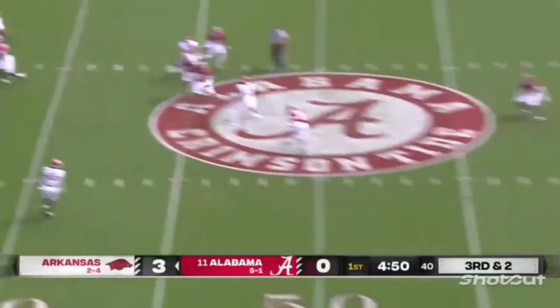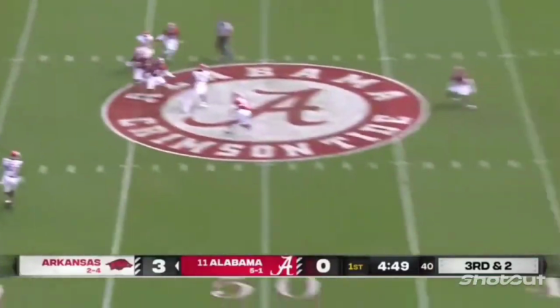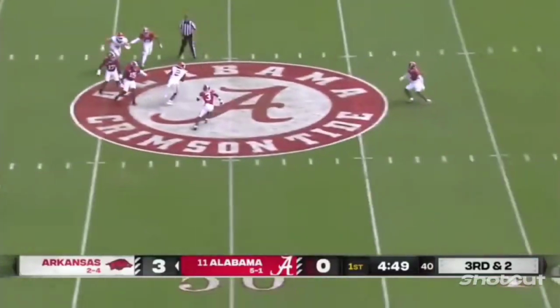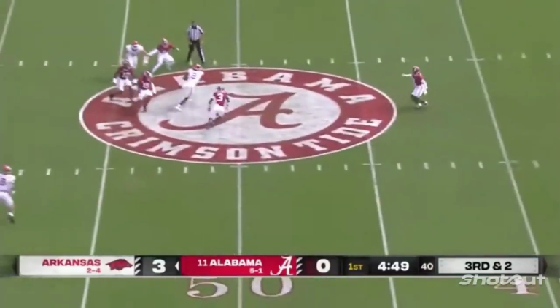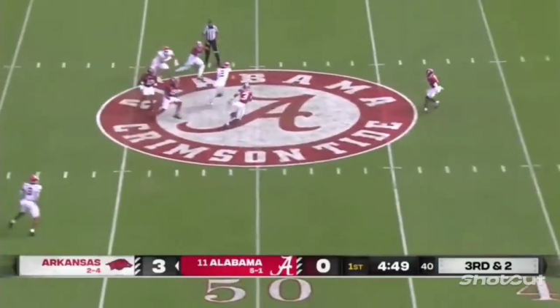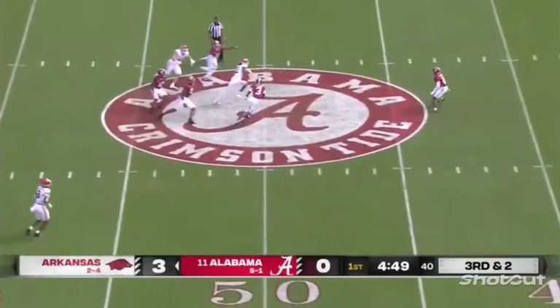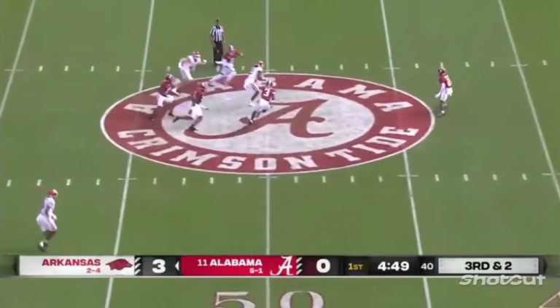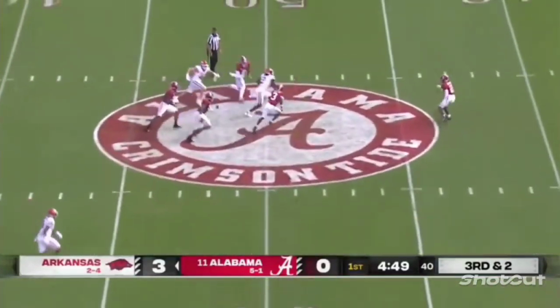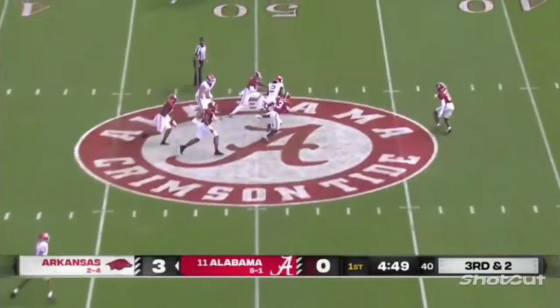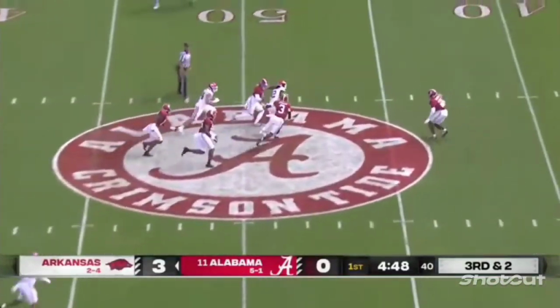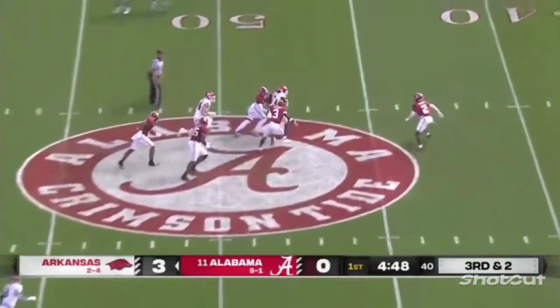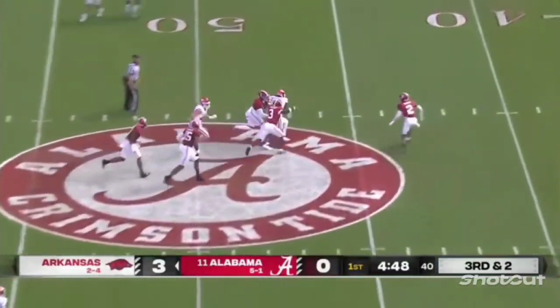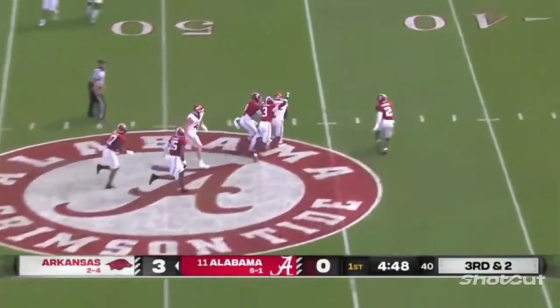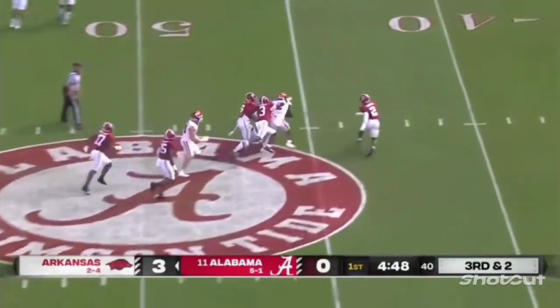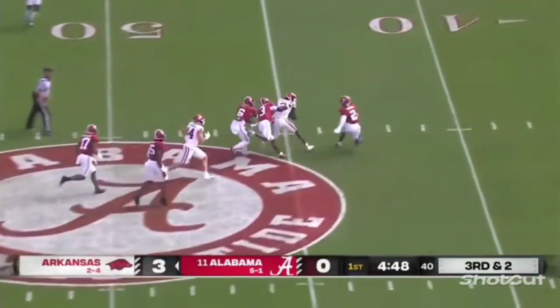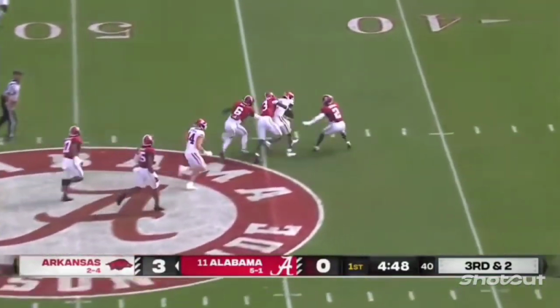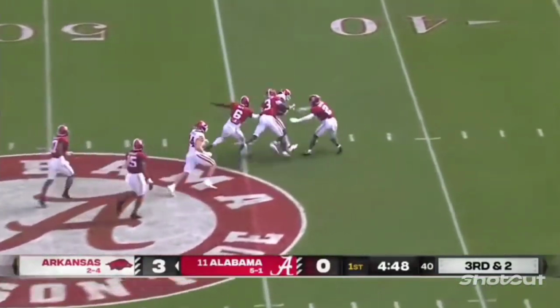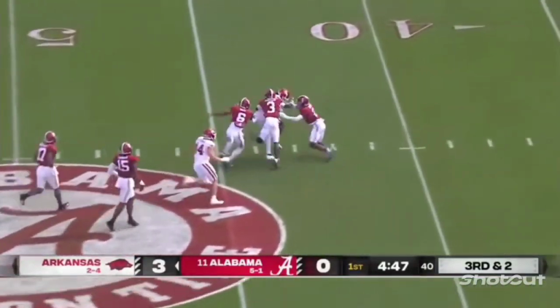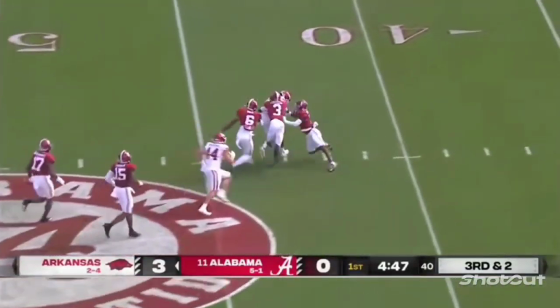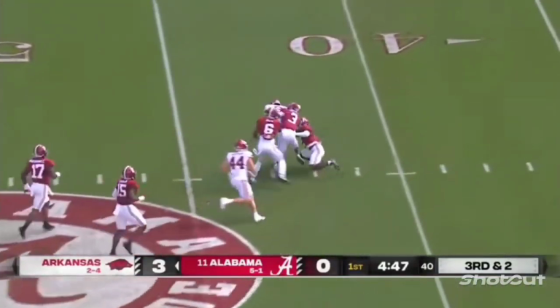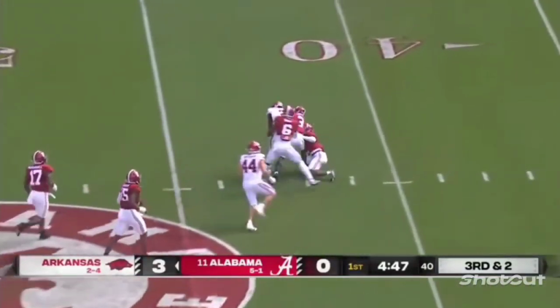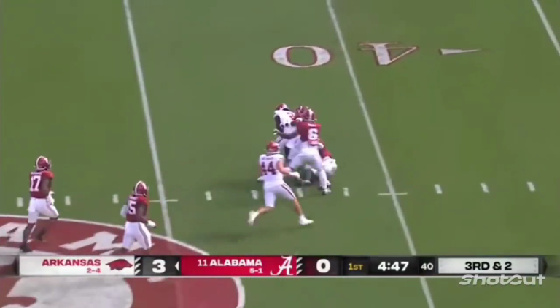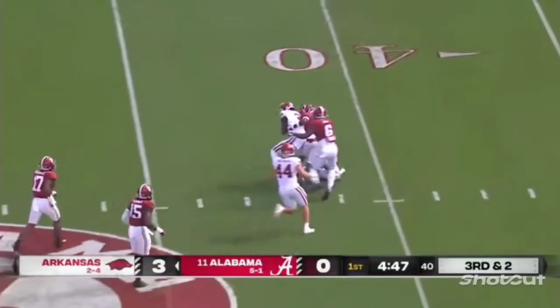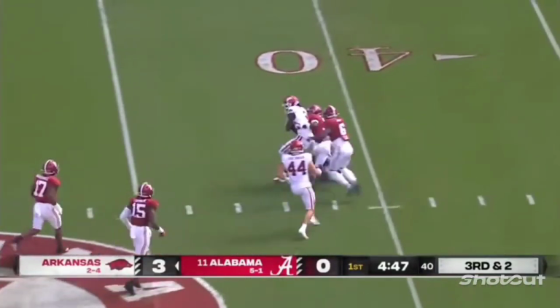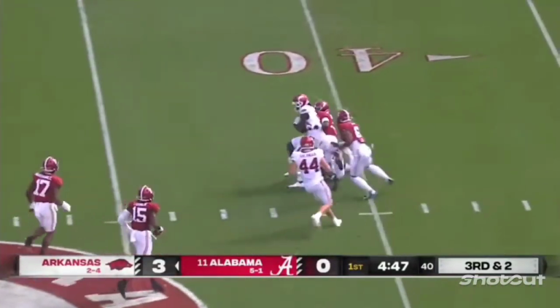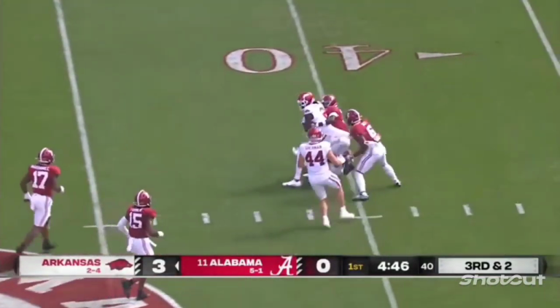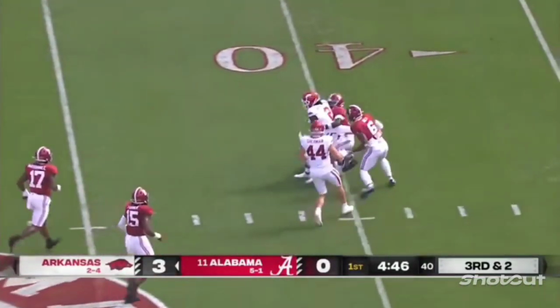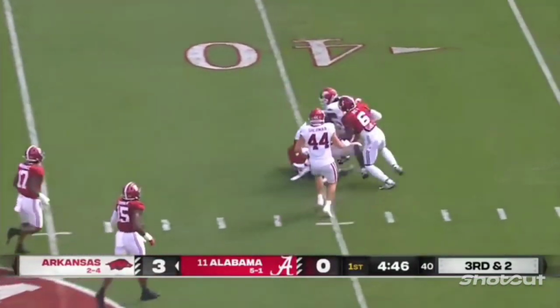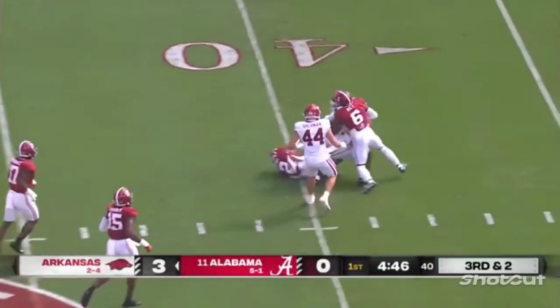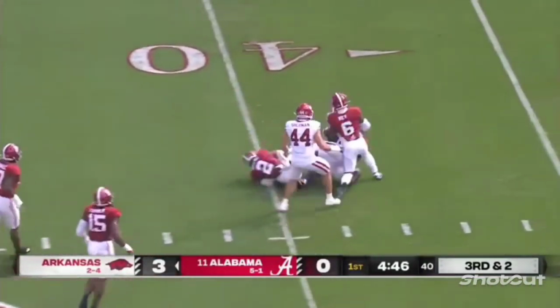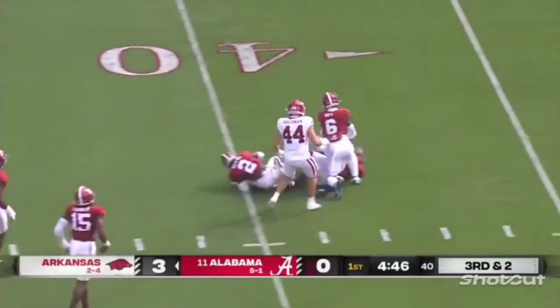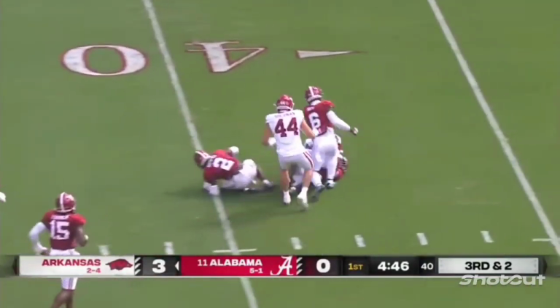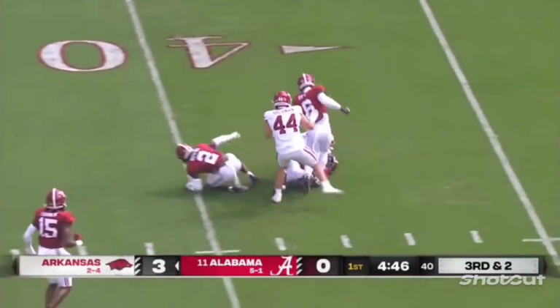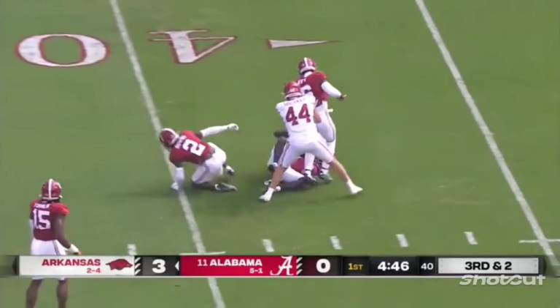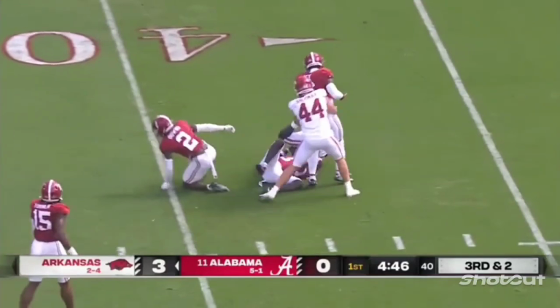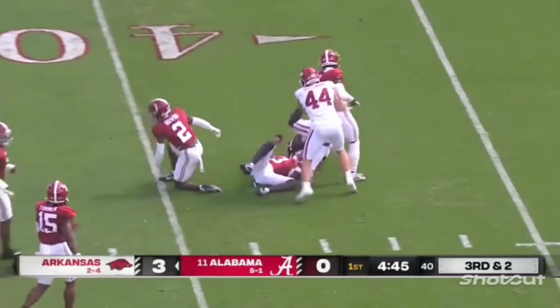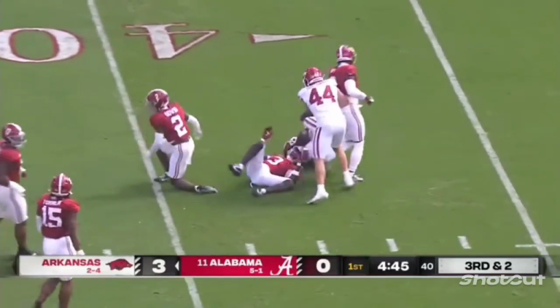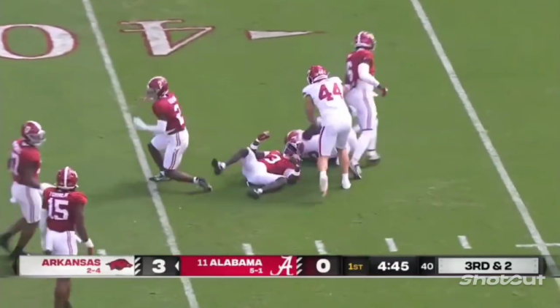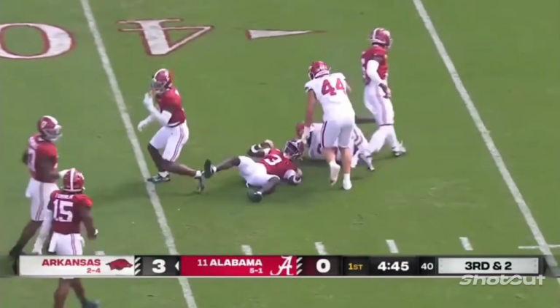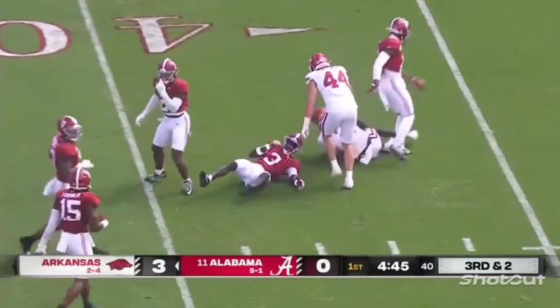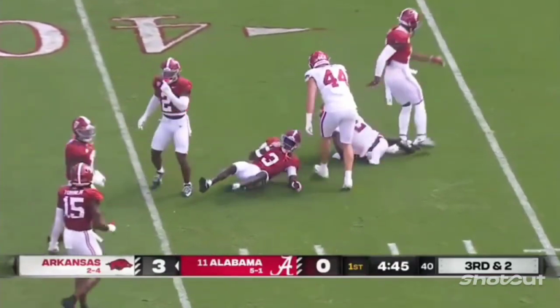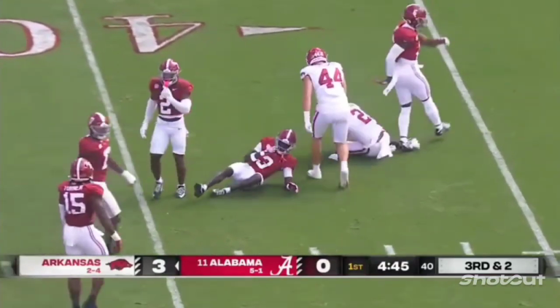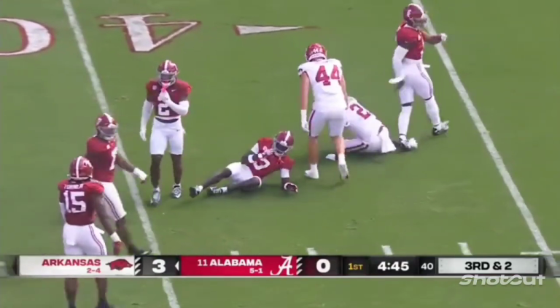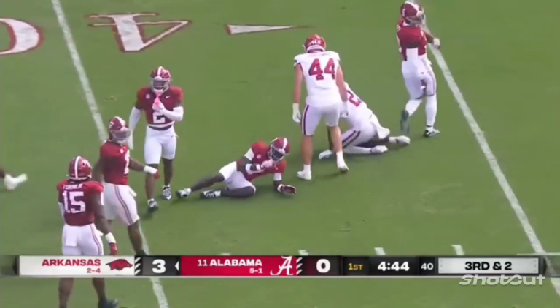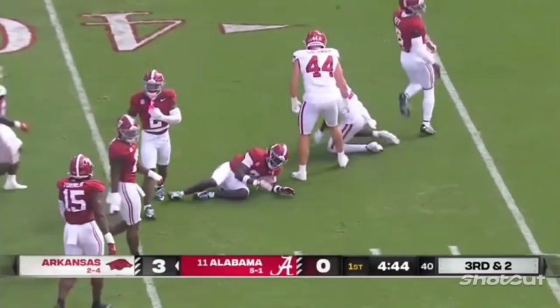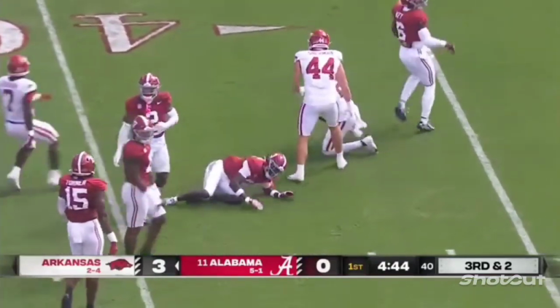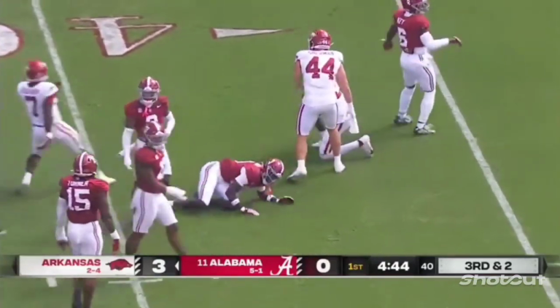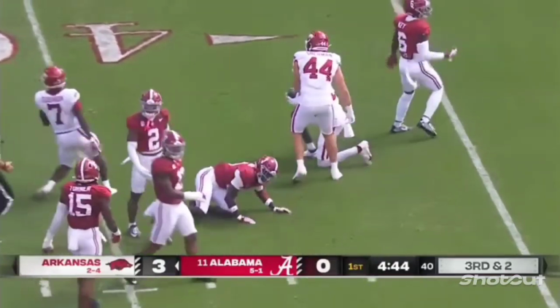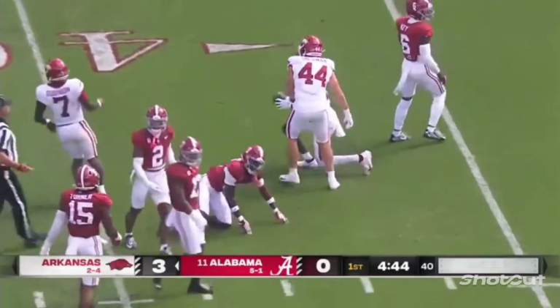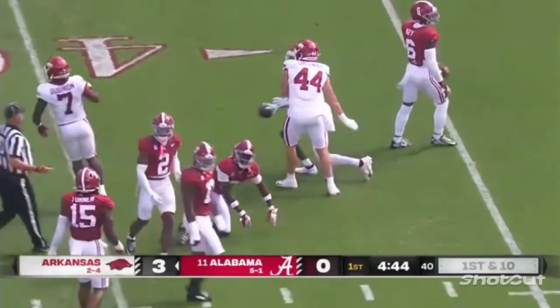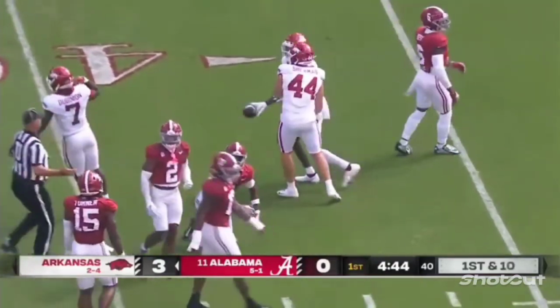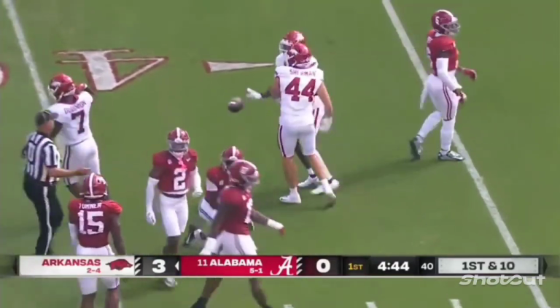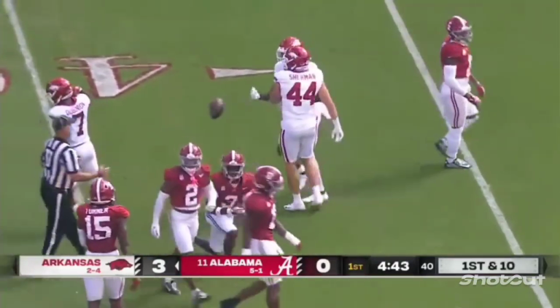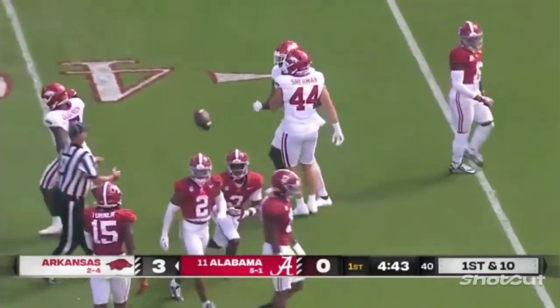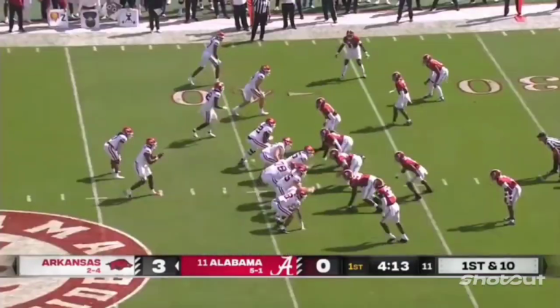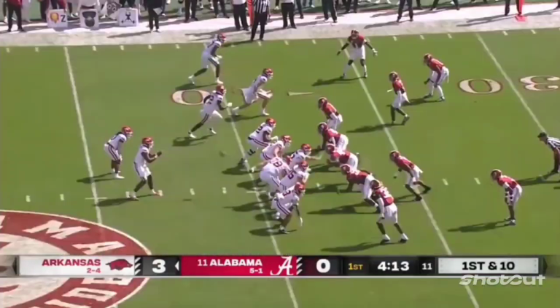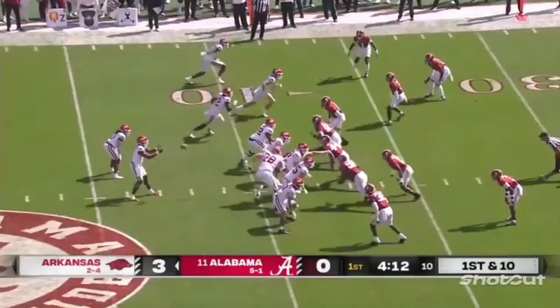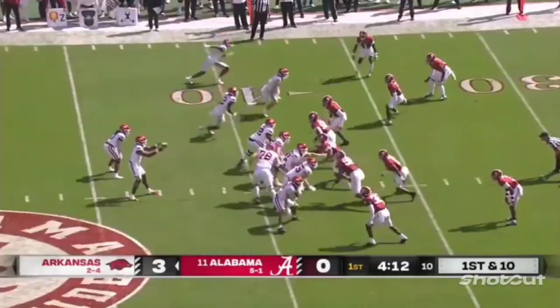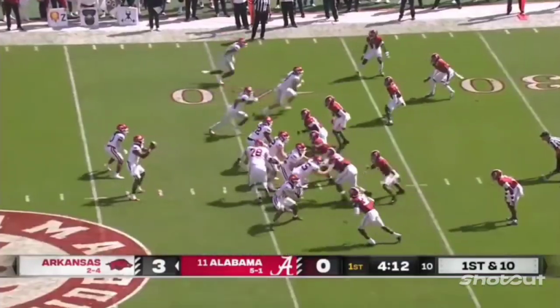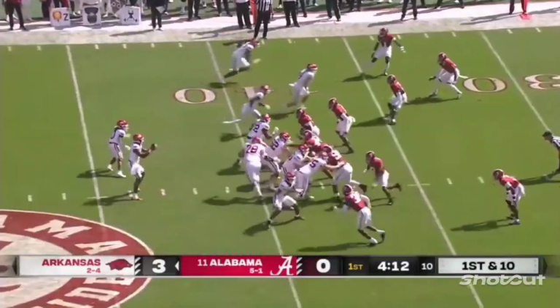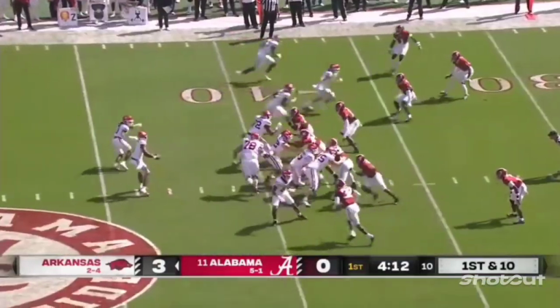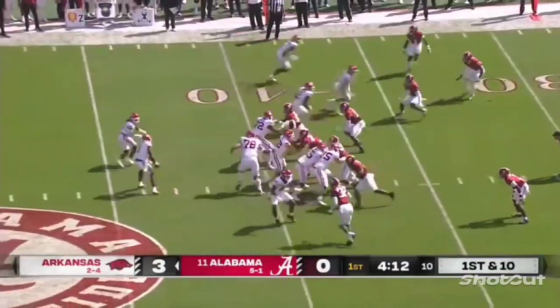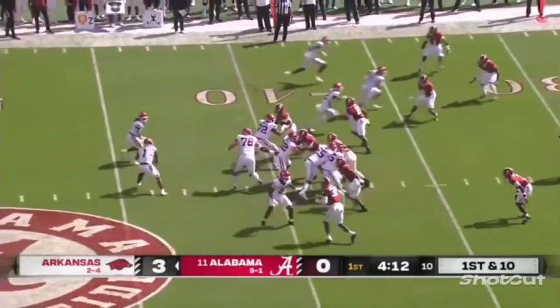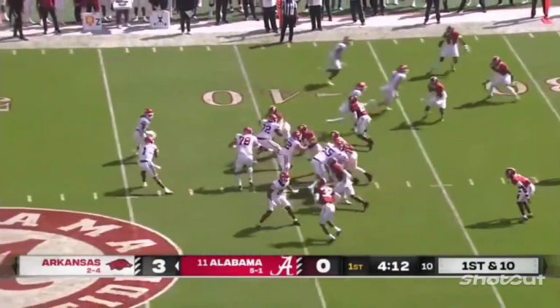He's got a completion and a first down to Andrew Armstrong — a guy that at Texas A&M Commerce couldn't even get here in the opening quarter.